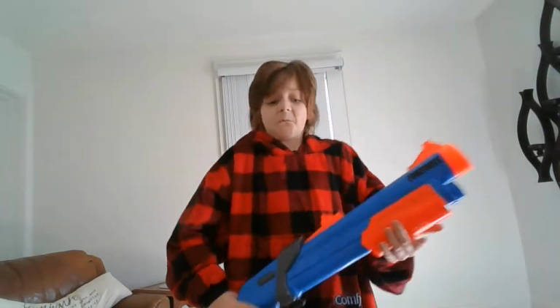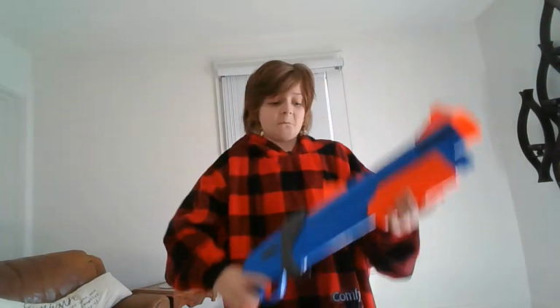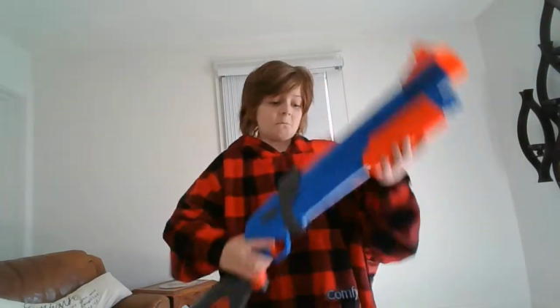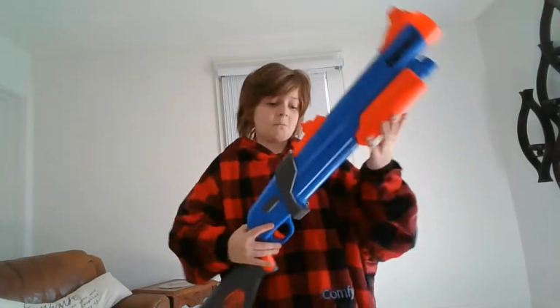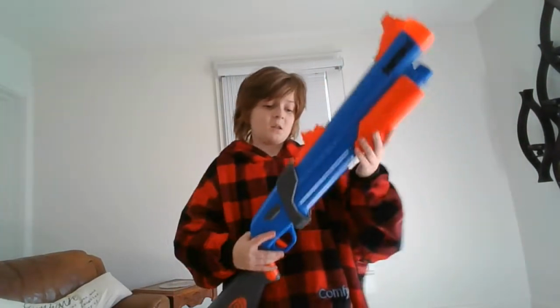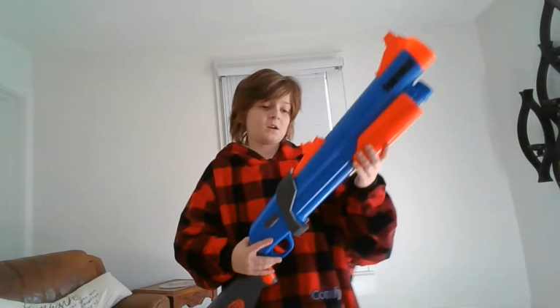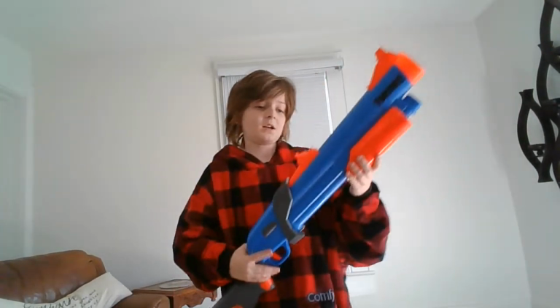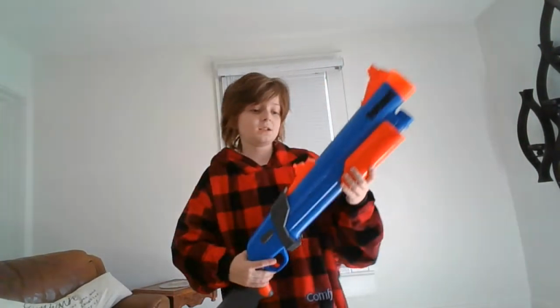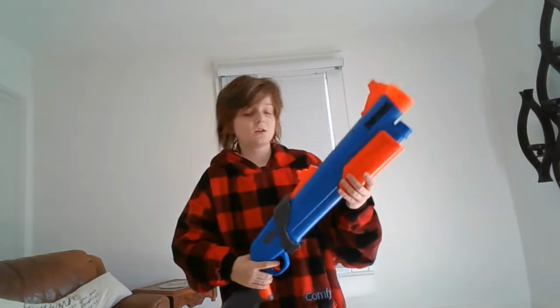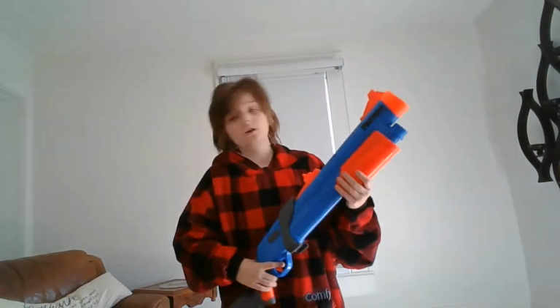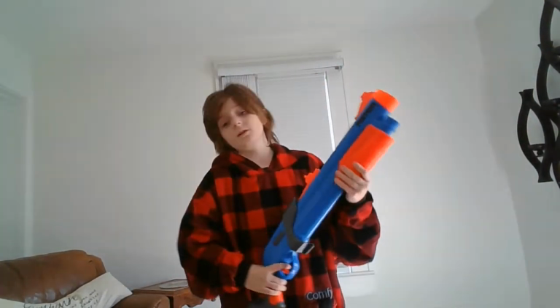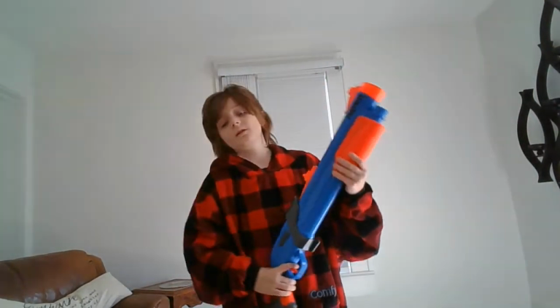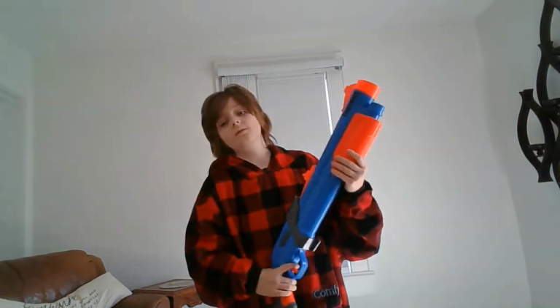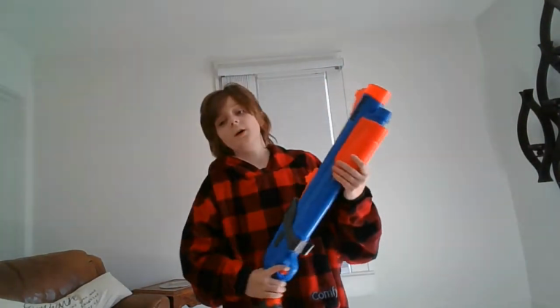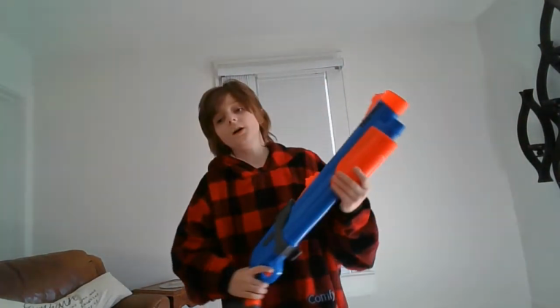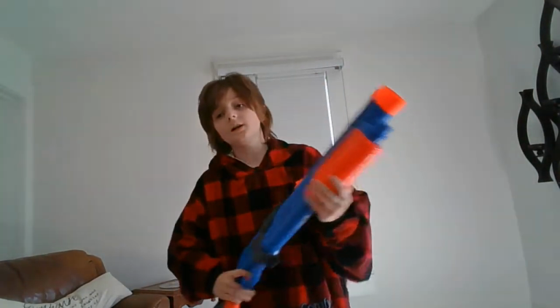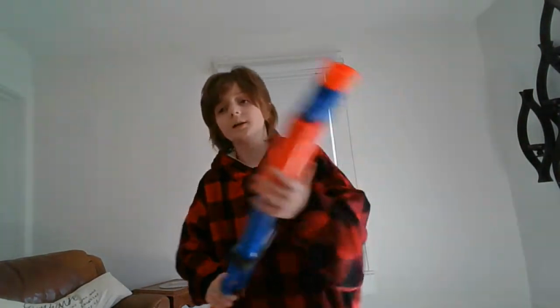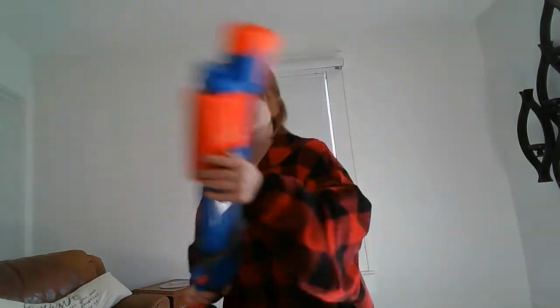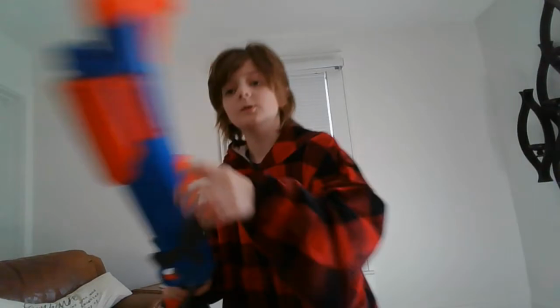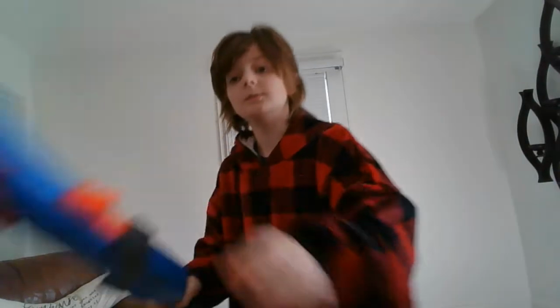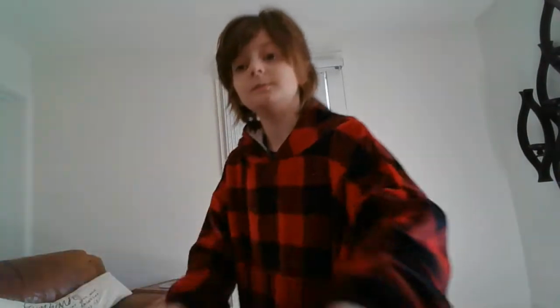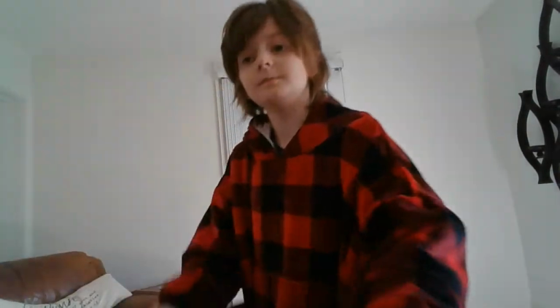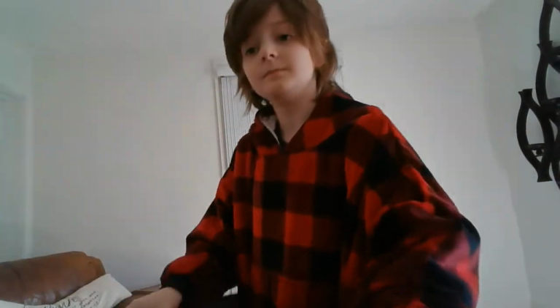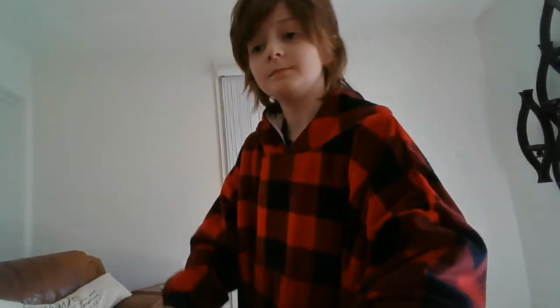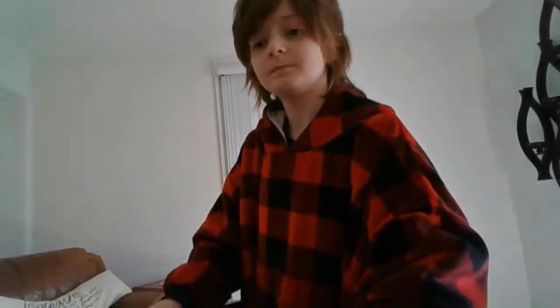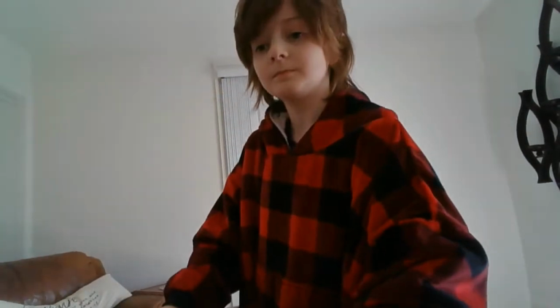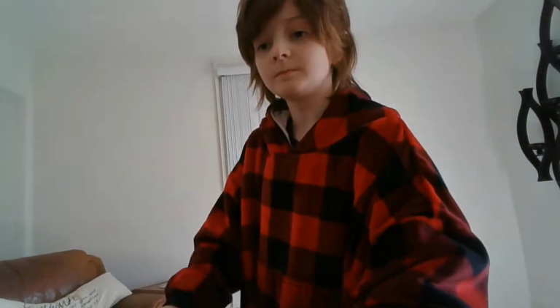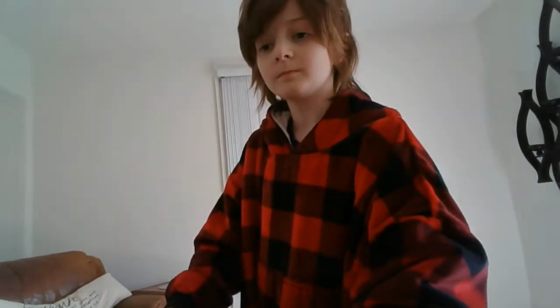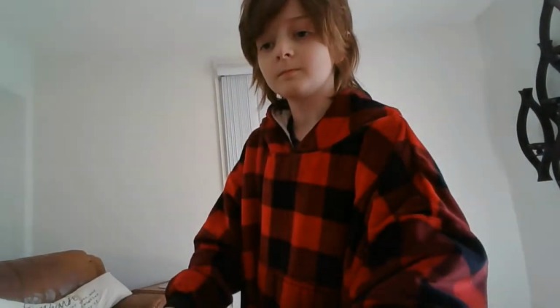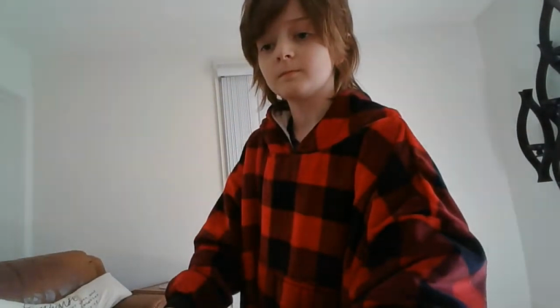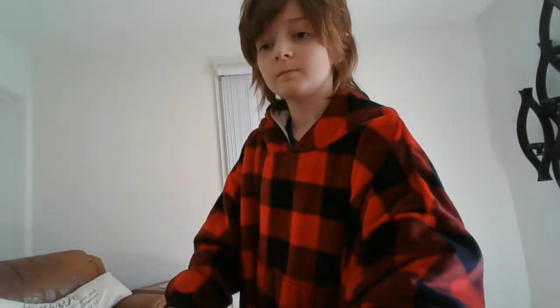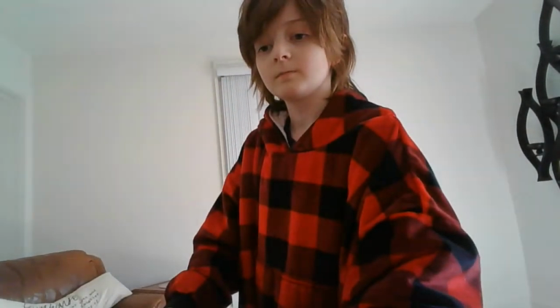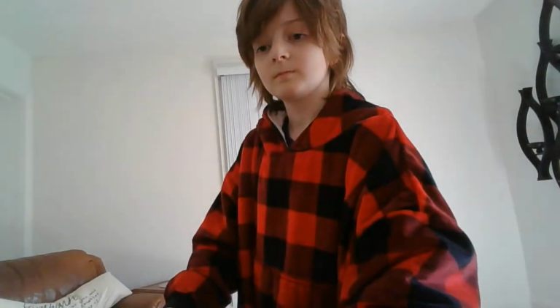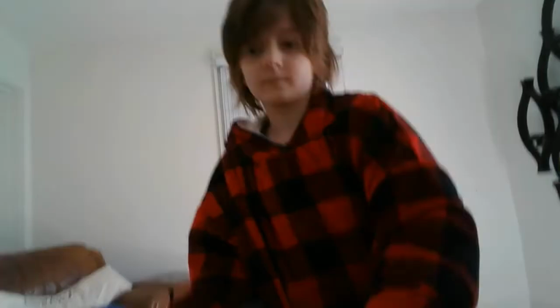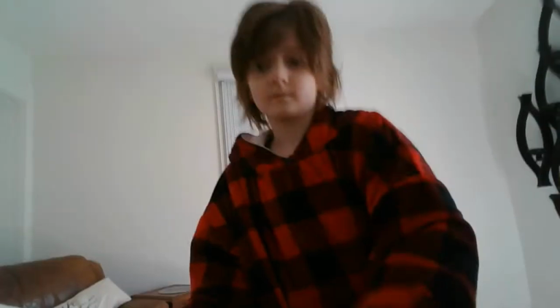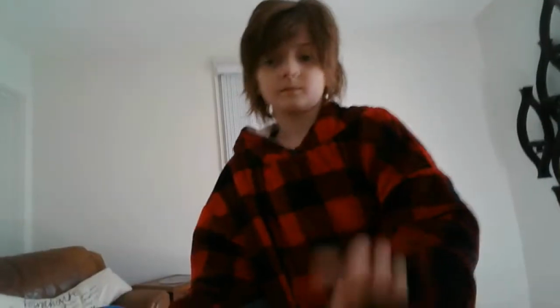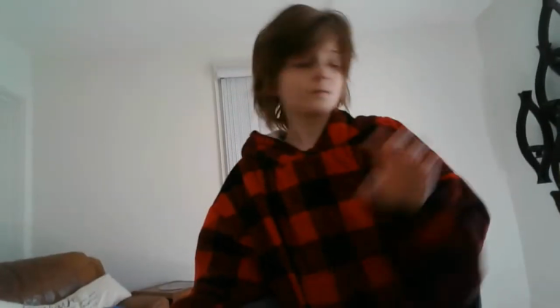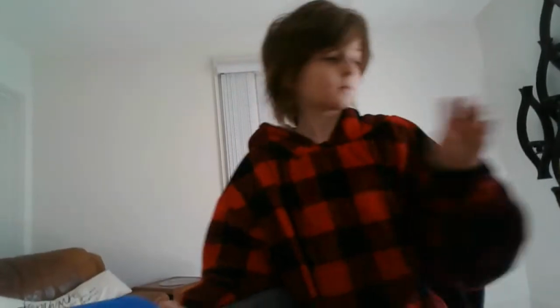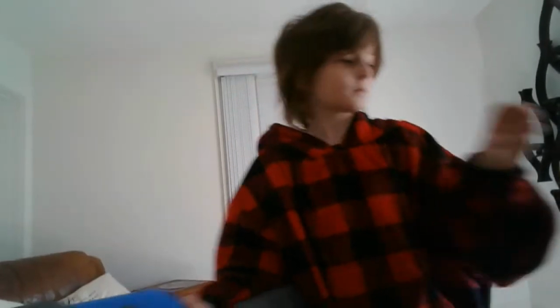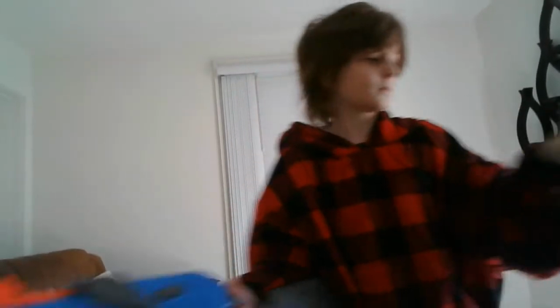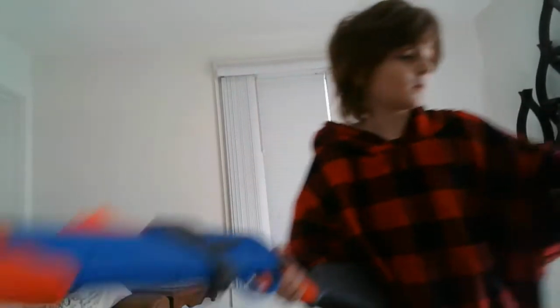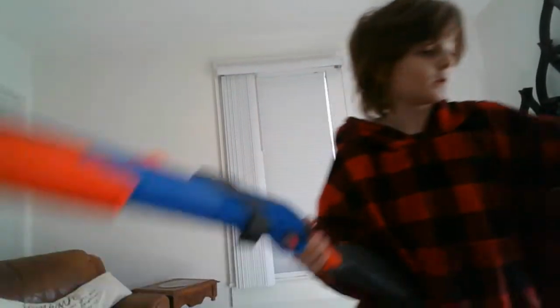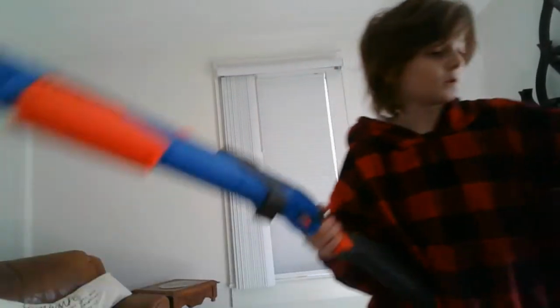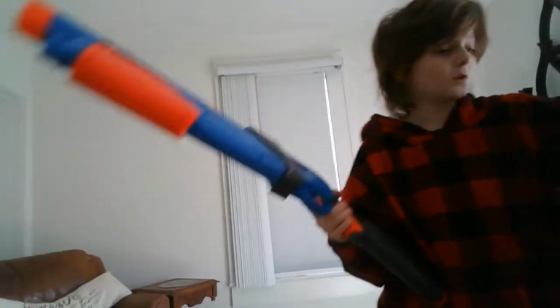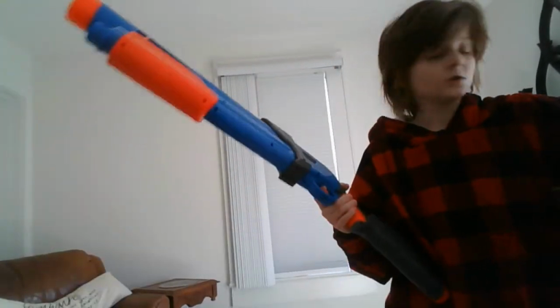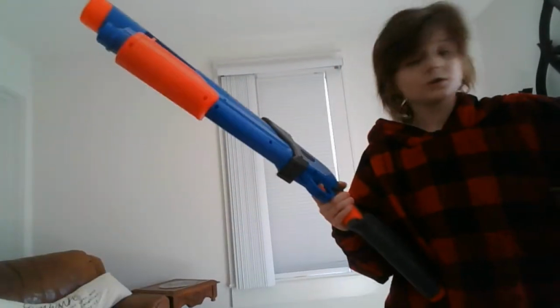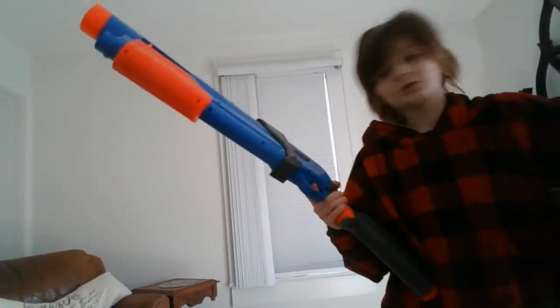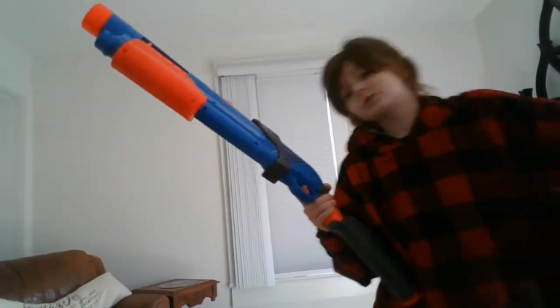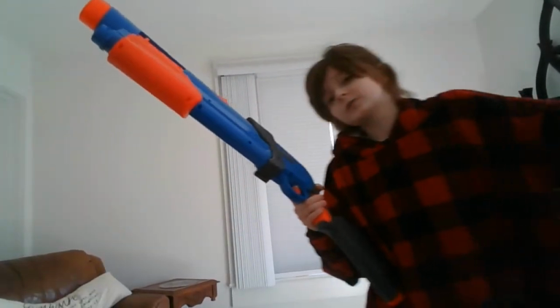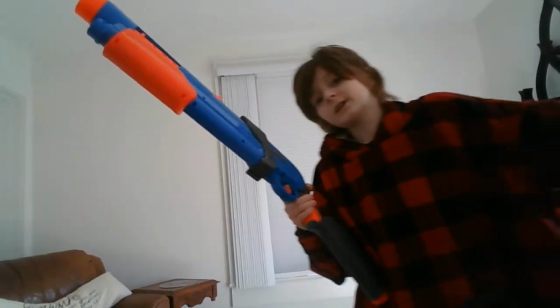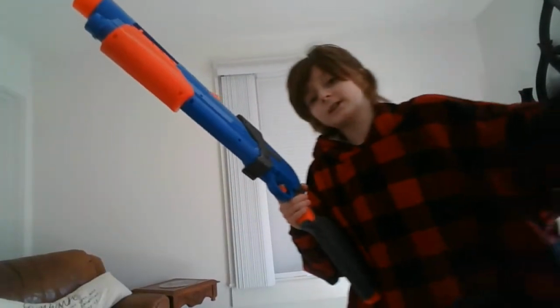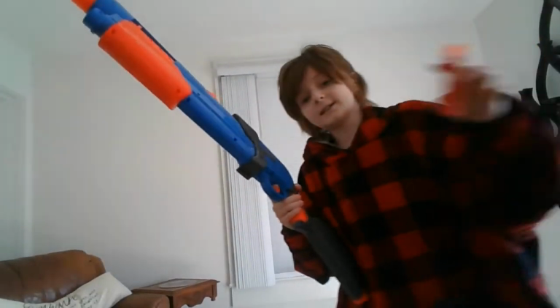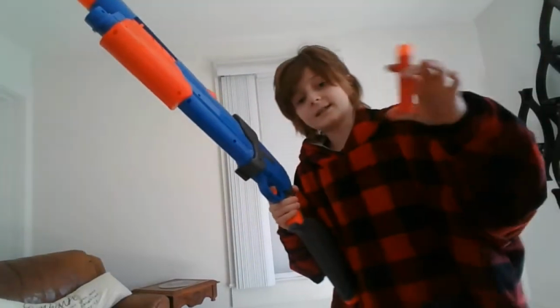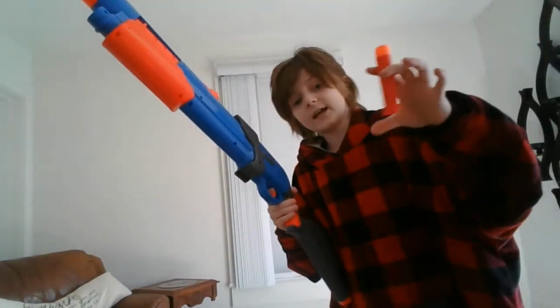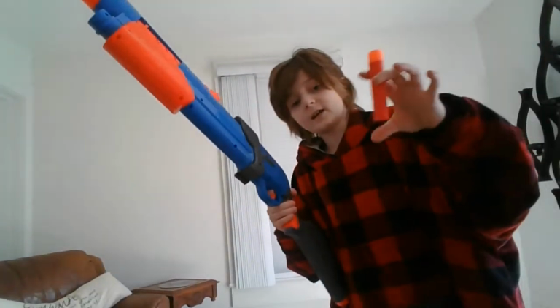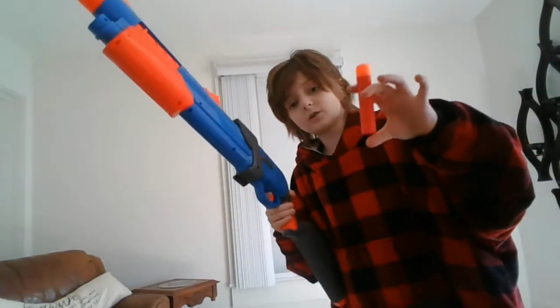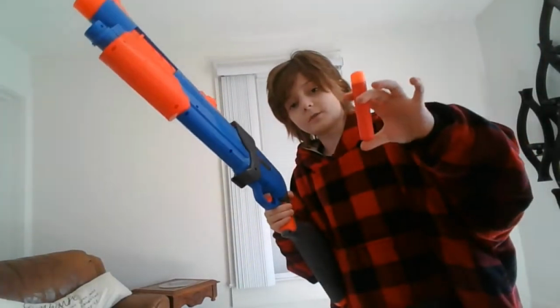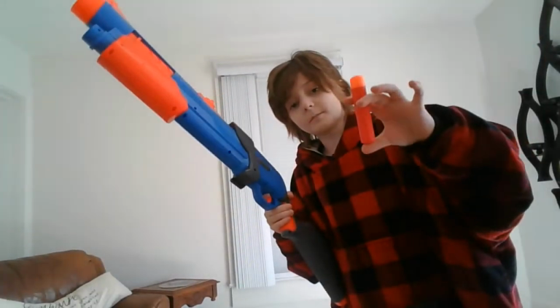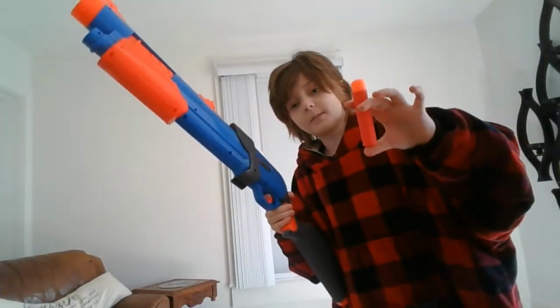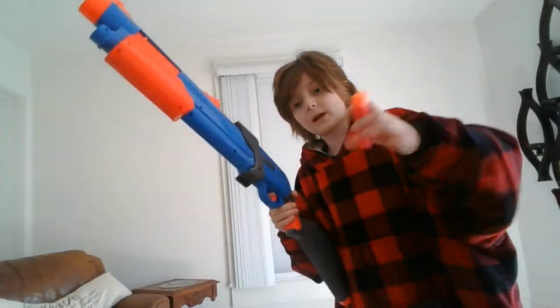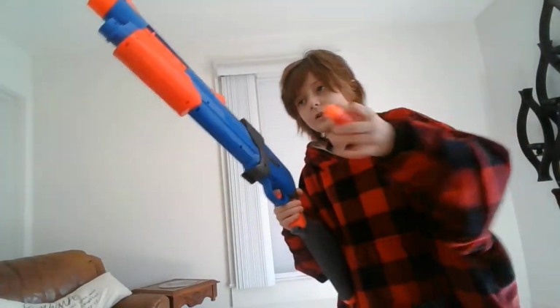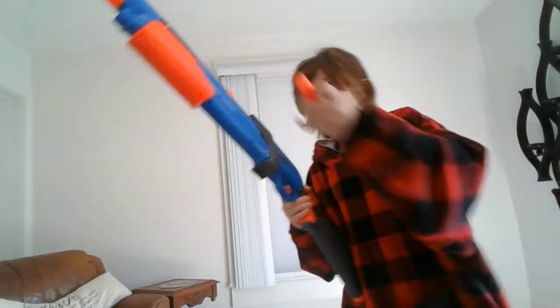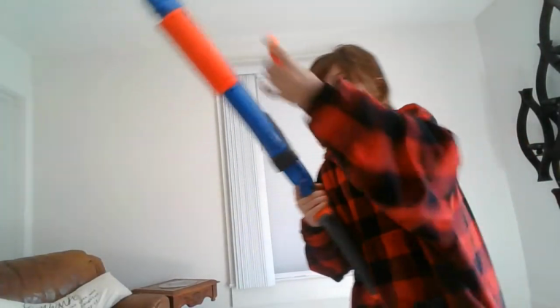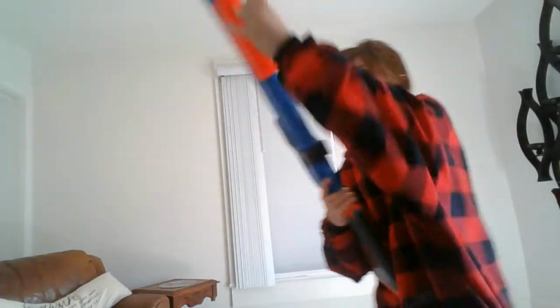Now let's get on to the firing demo — shooting standard mega darts.